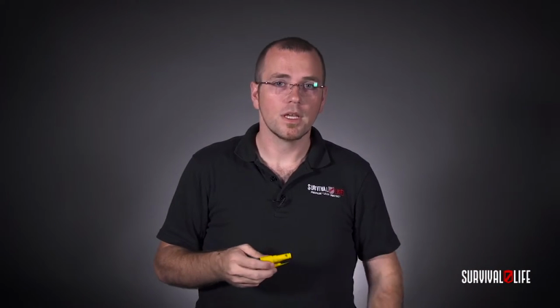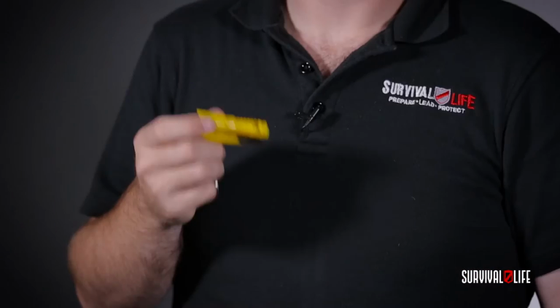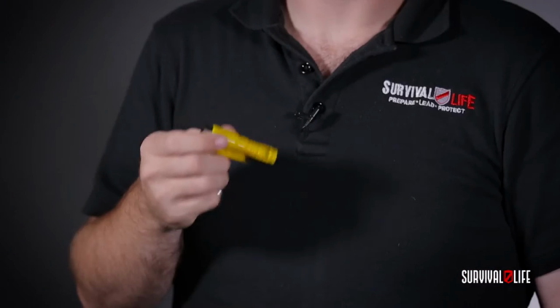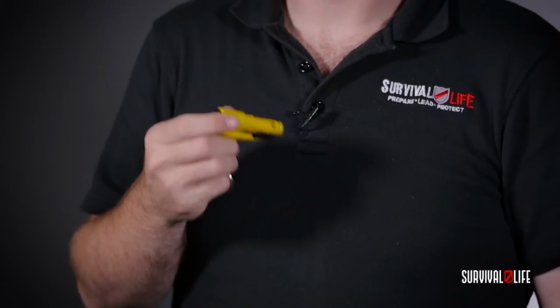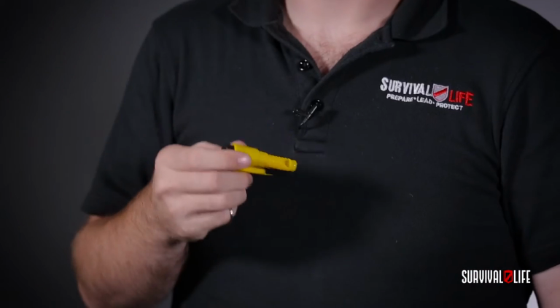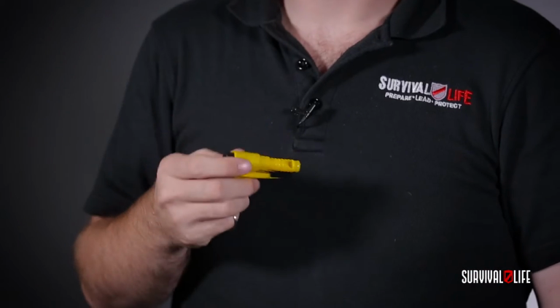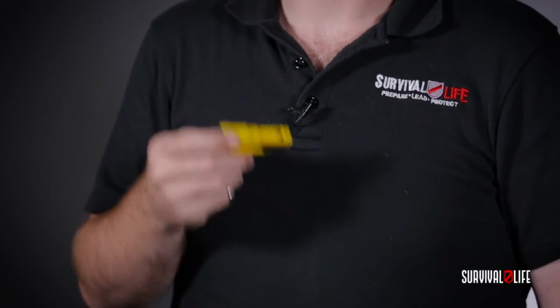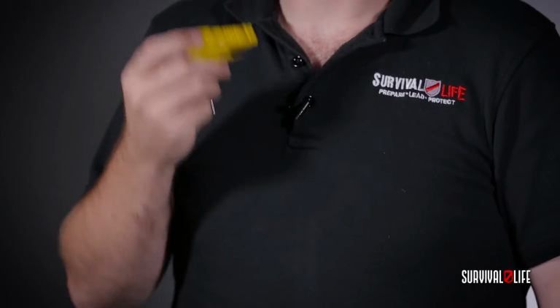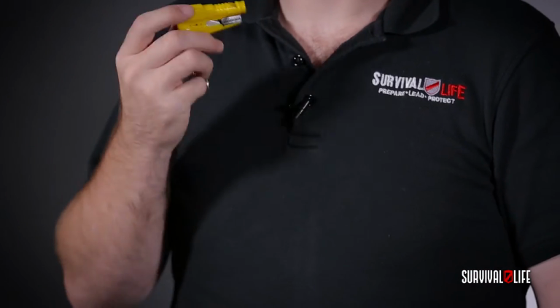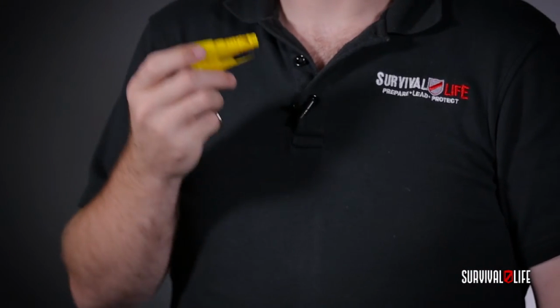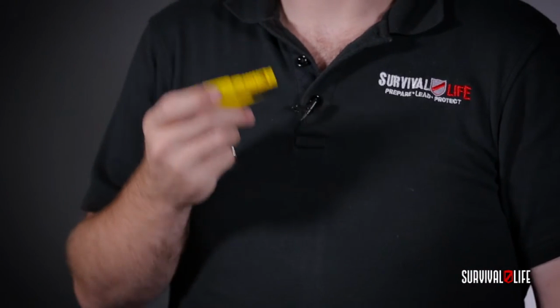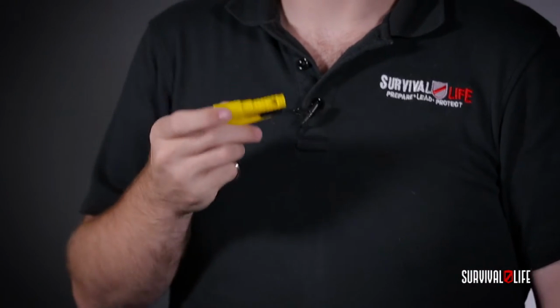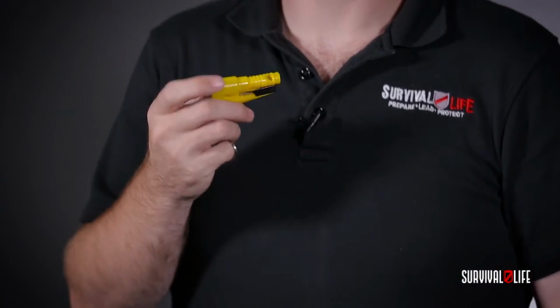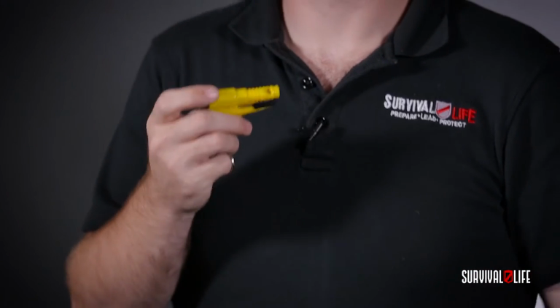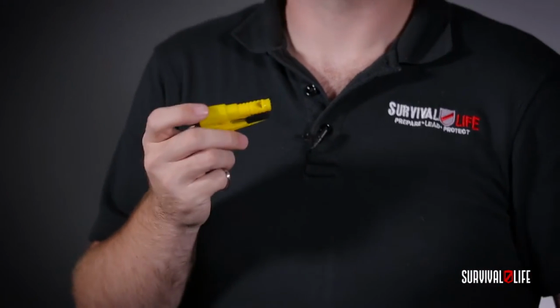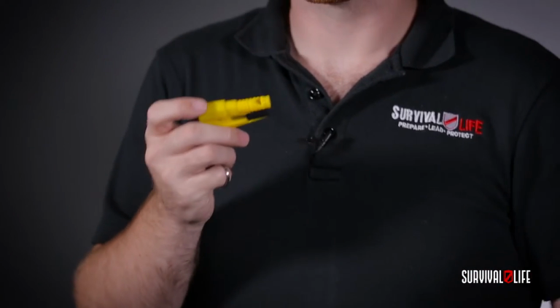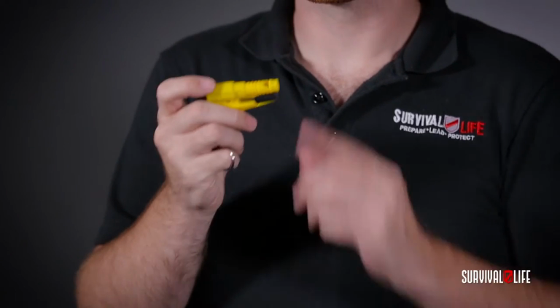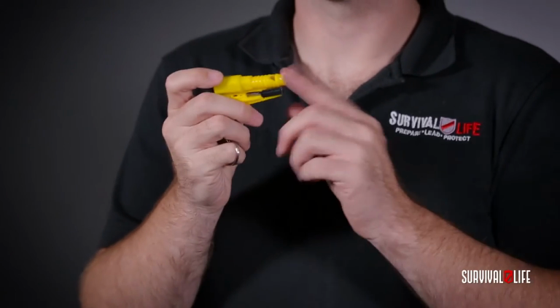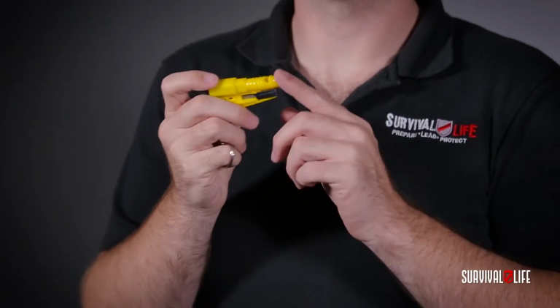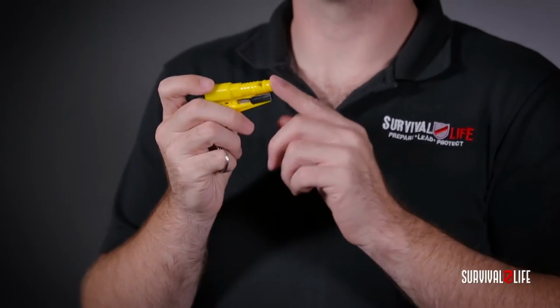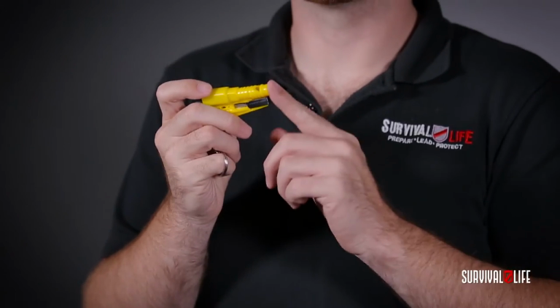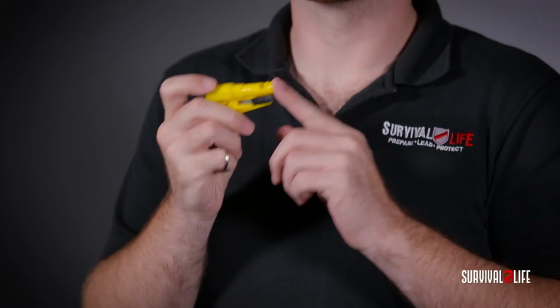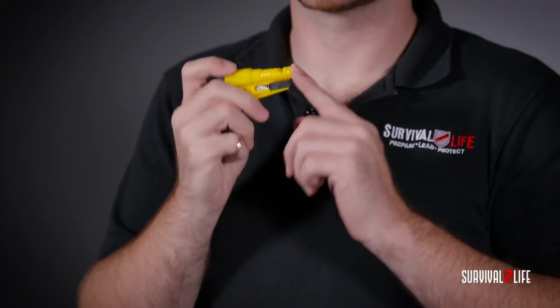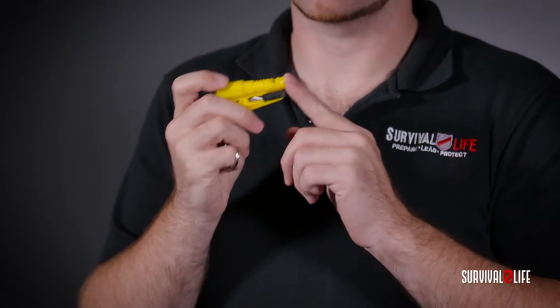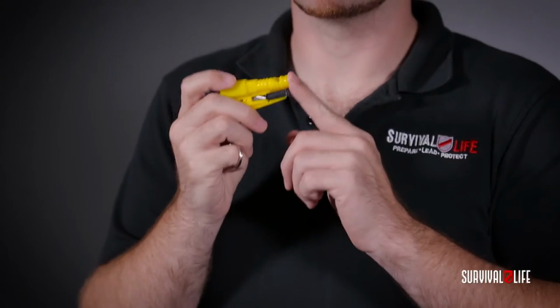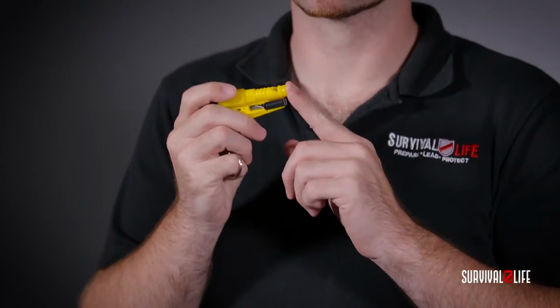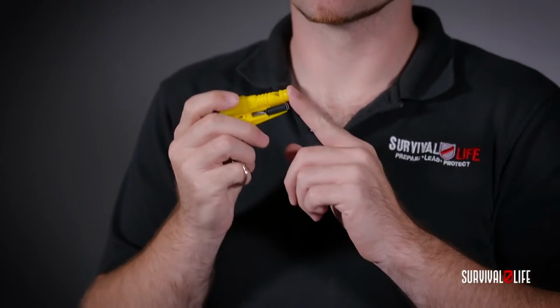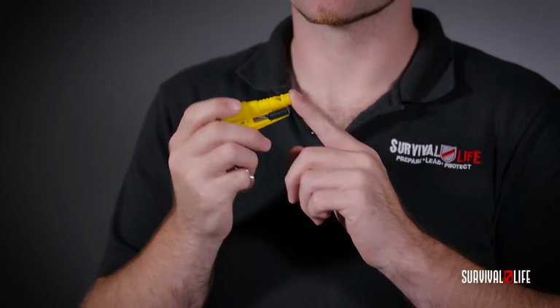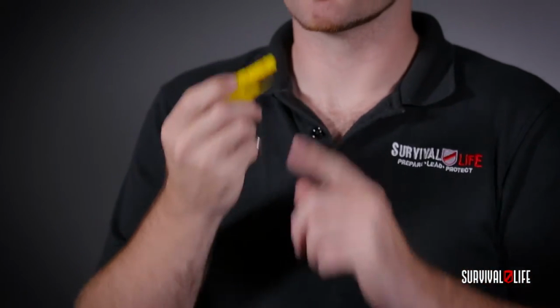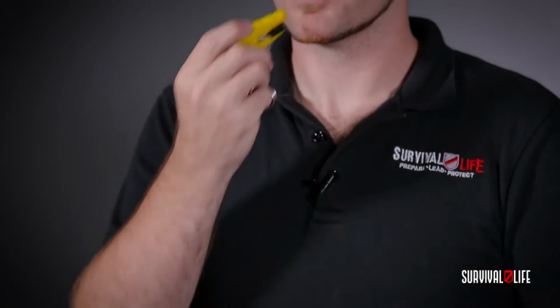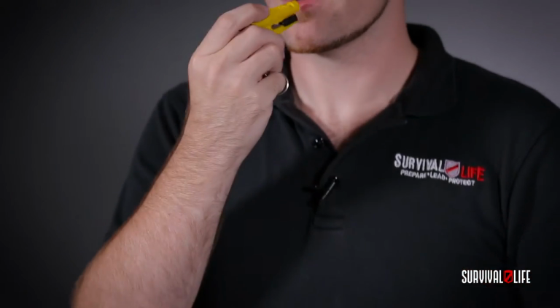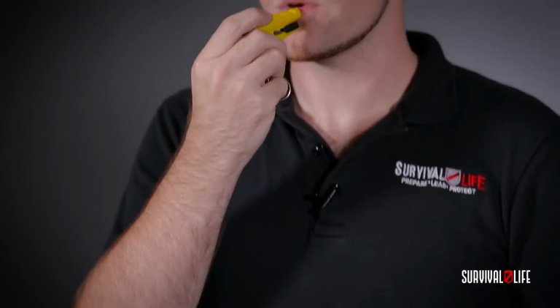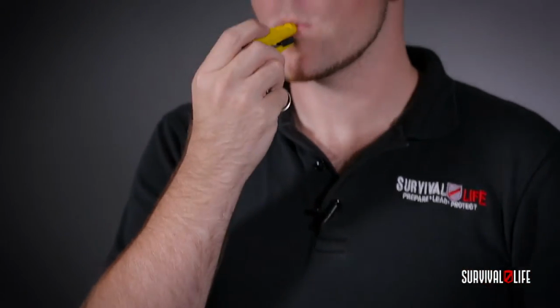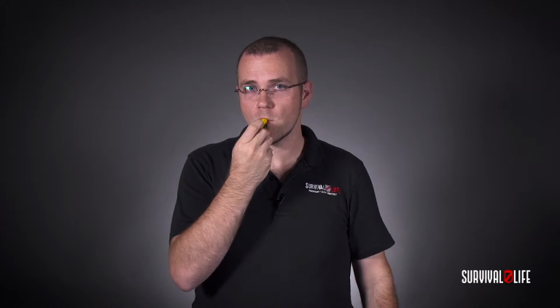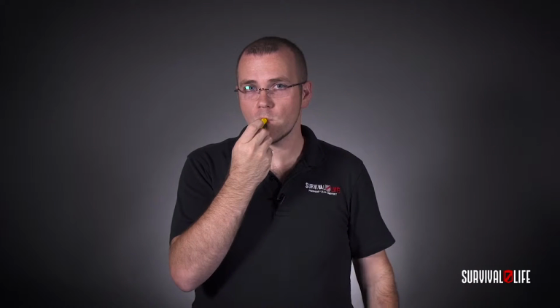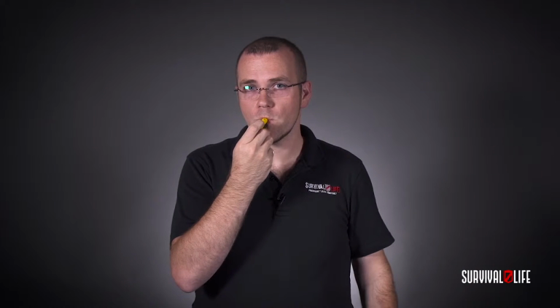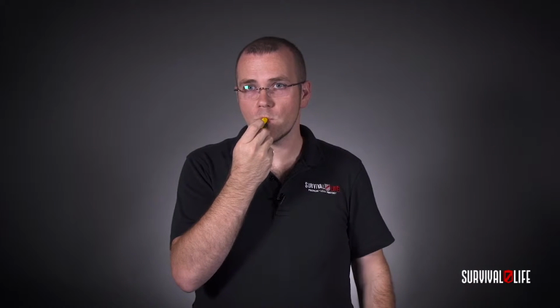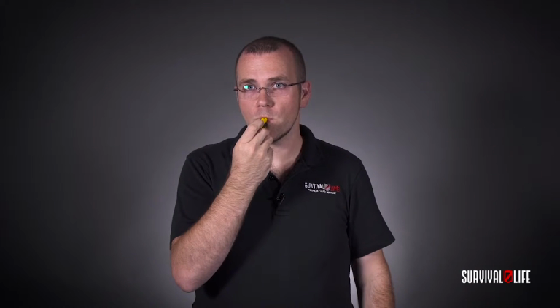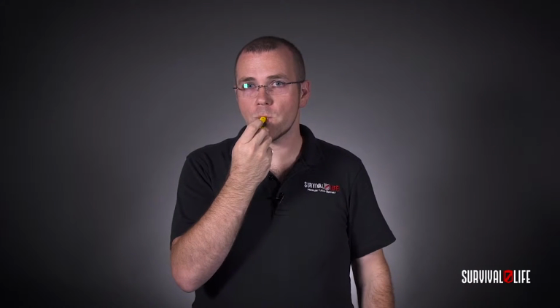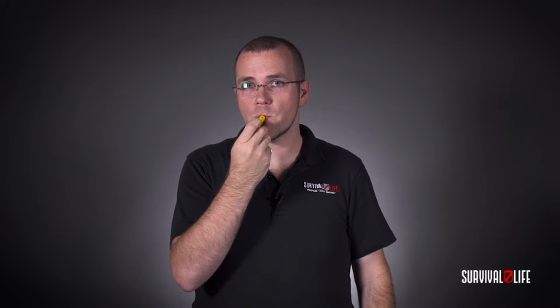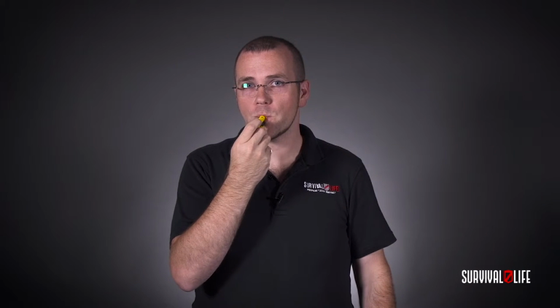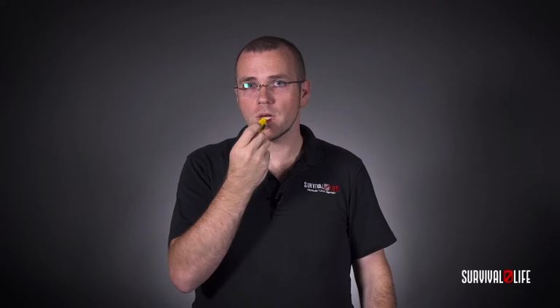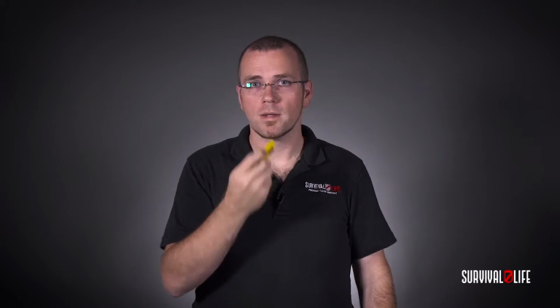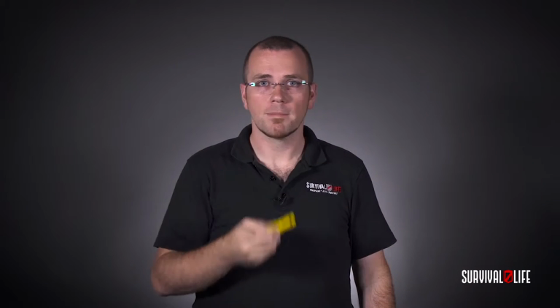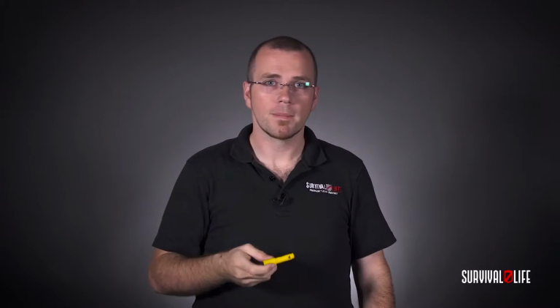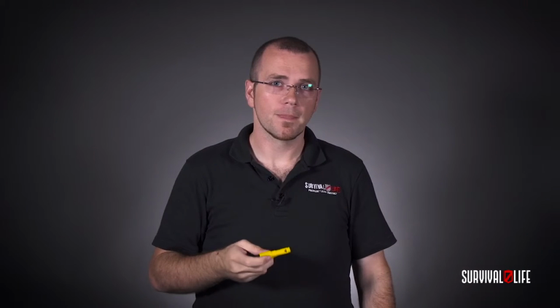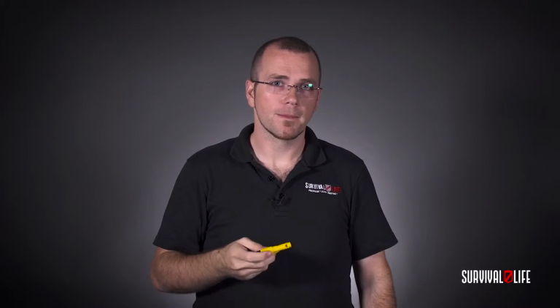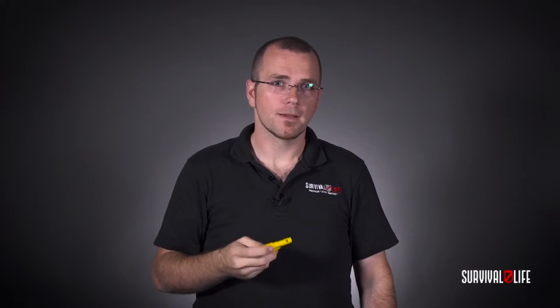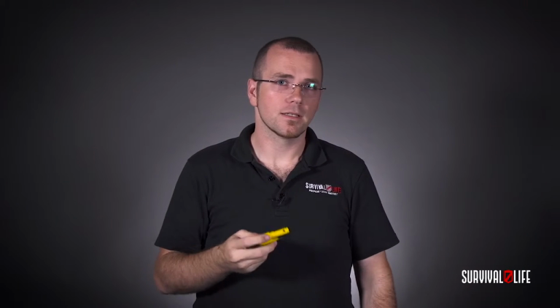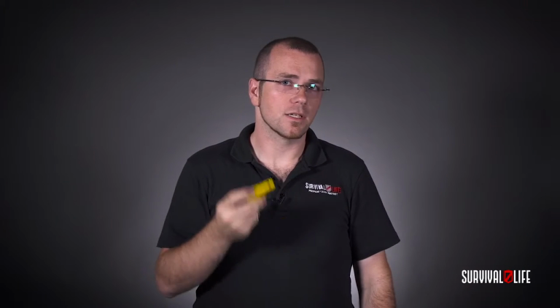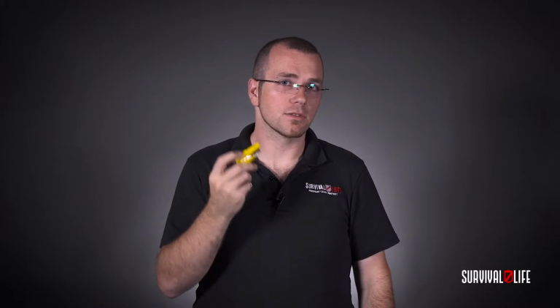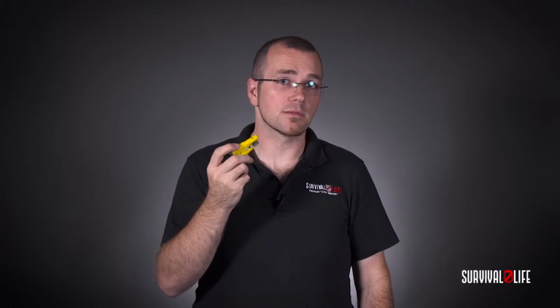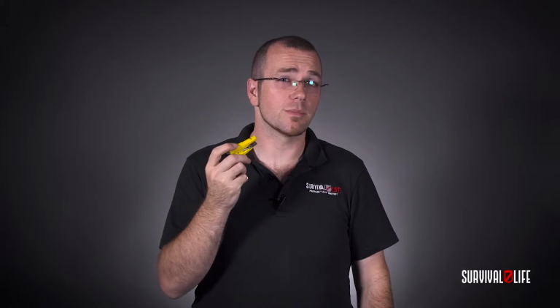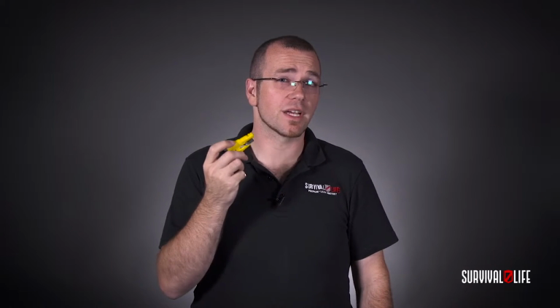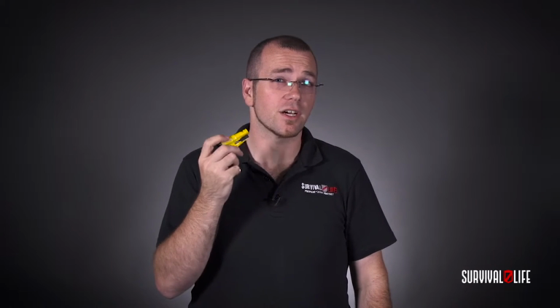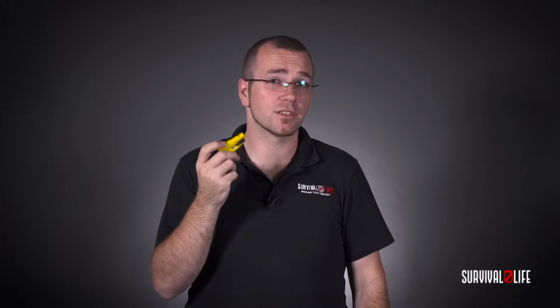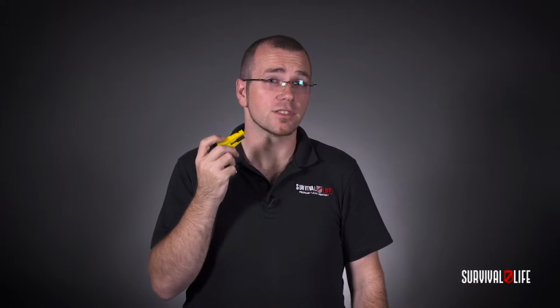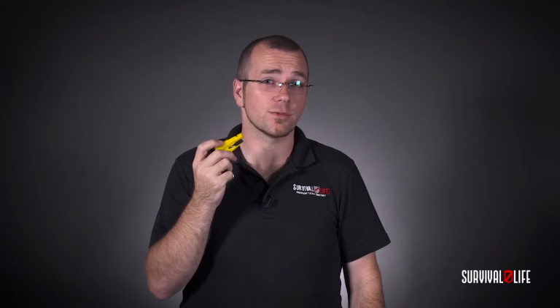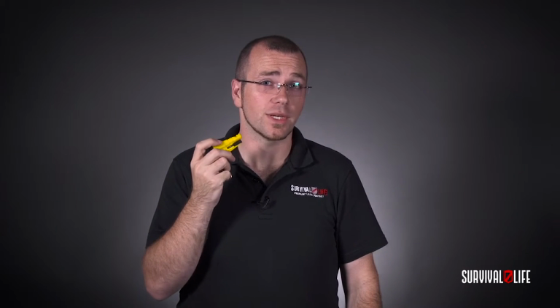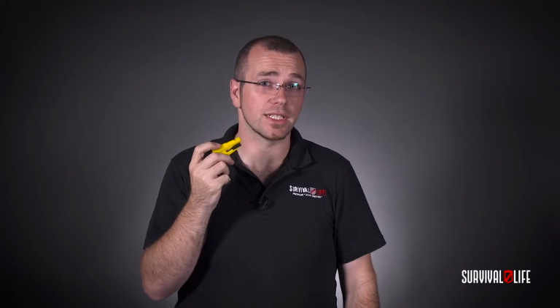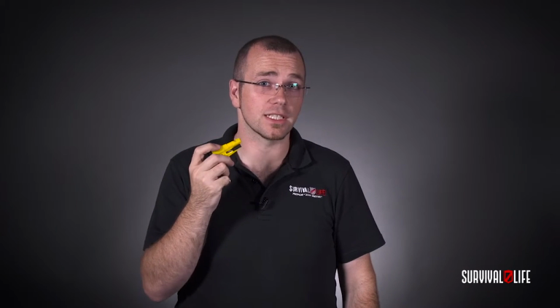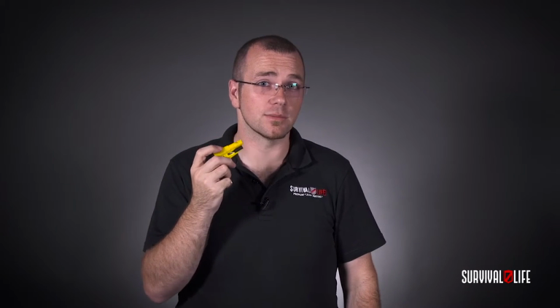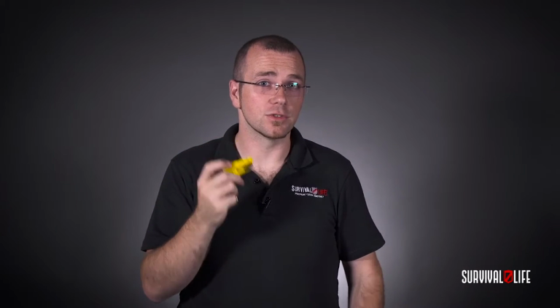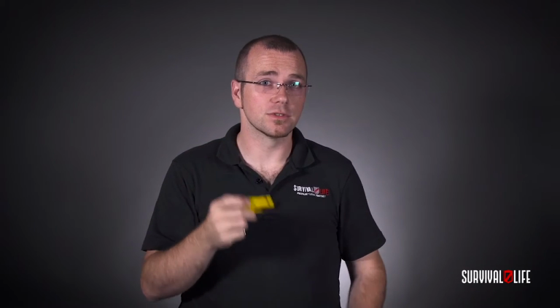The Evac 3 also comes with an incredibly loud howler whistle that goes up to about 120 decibels.